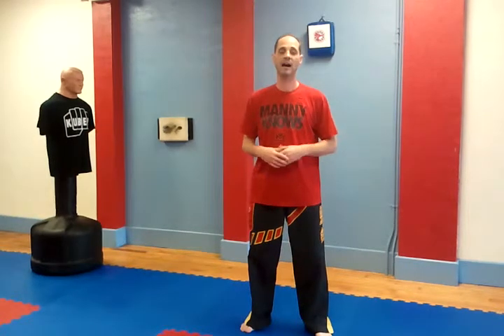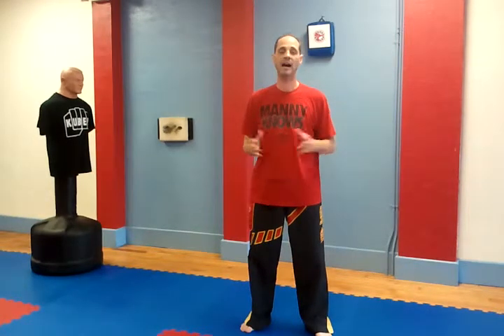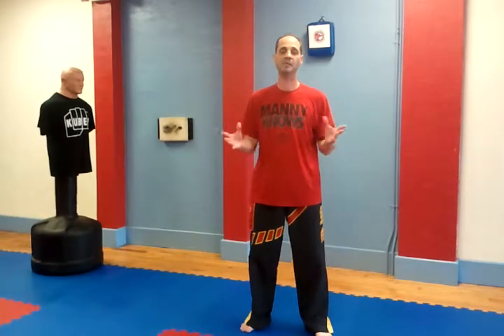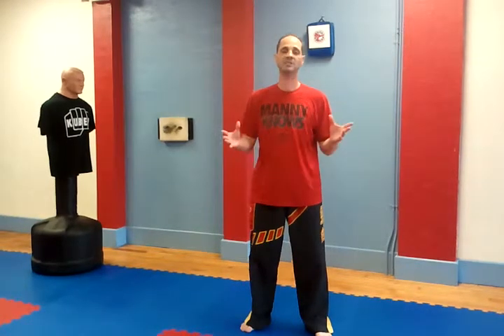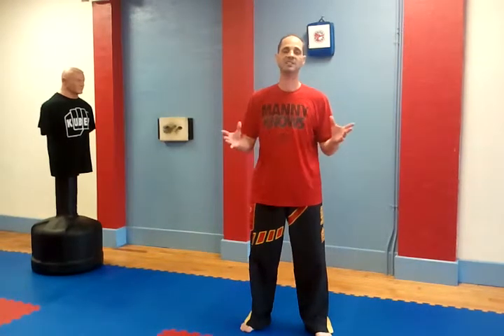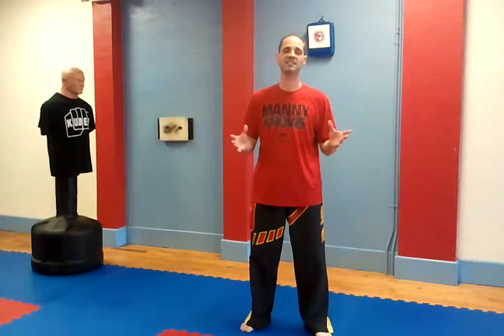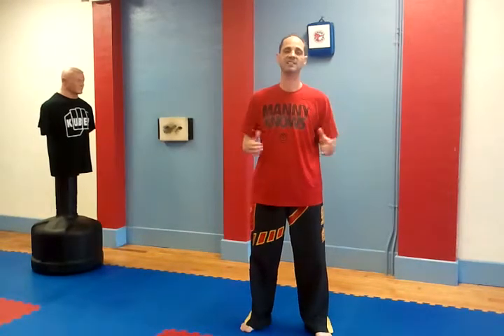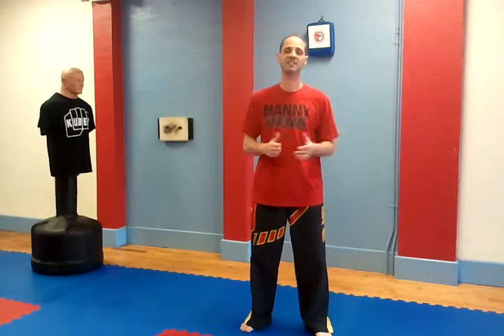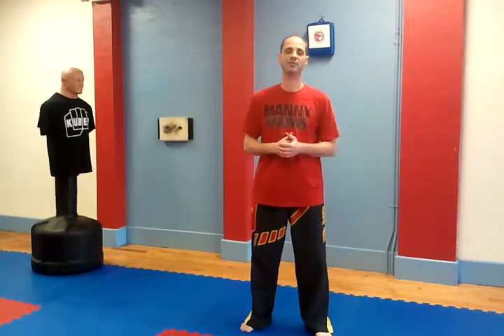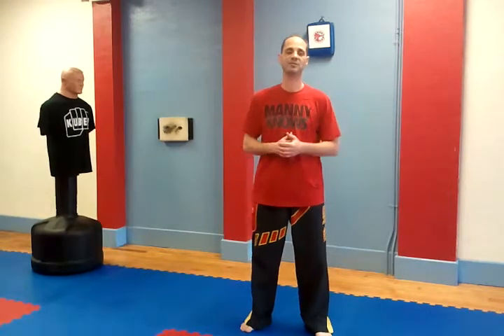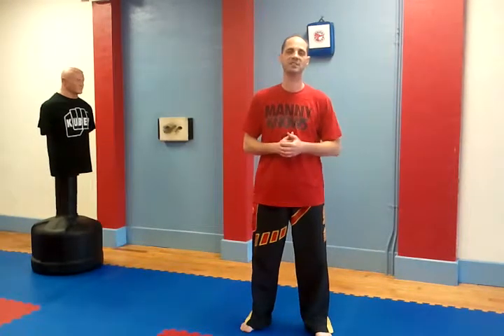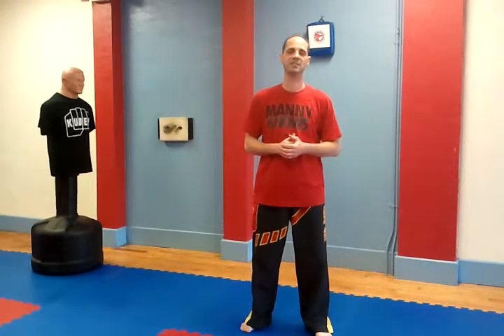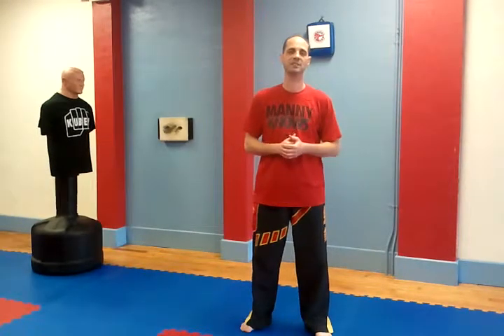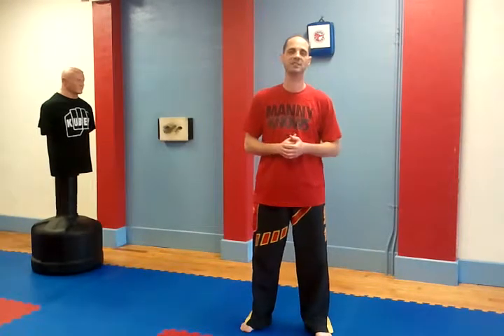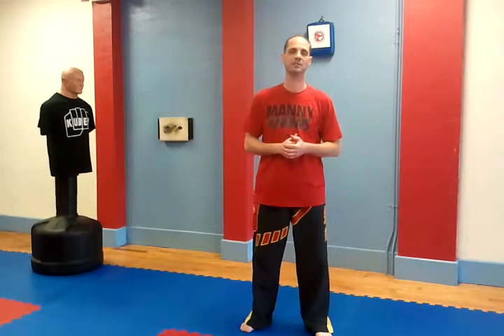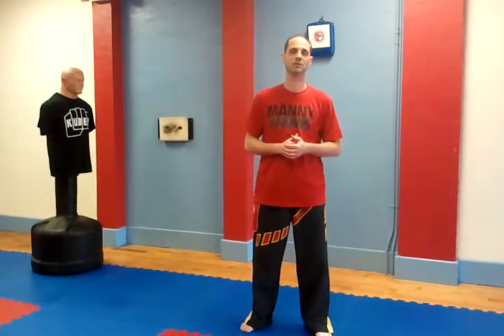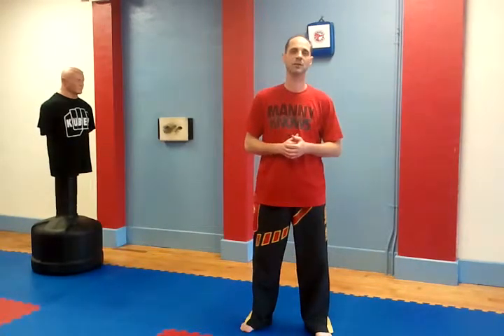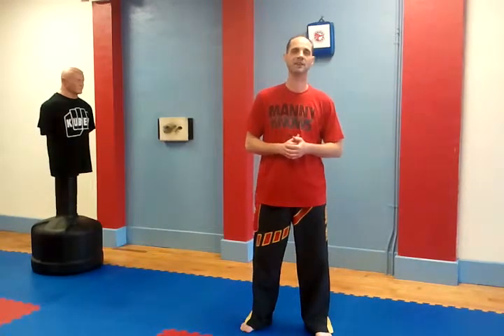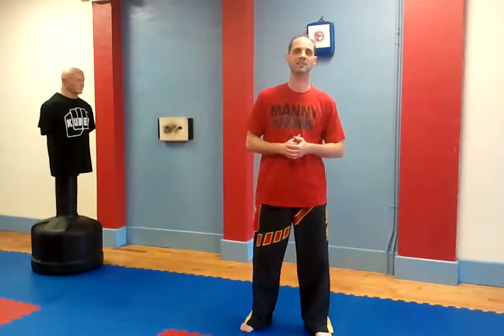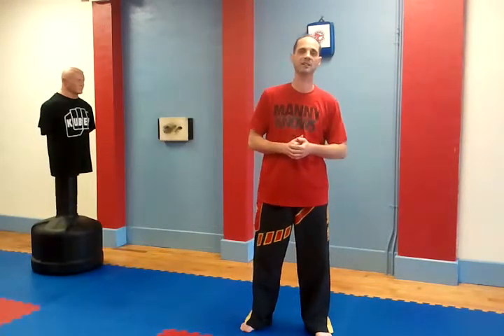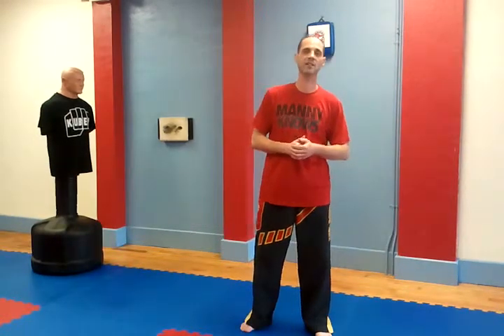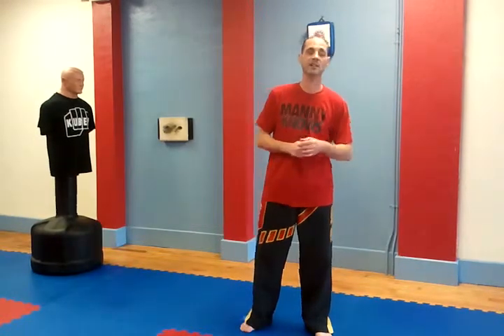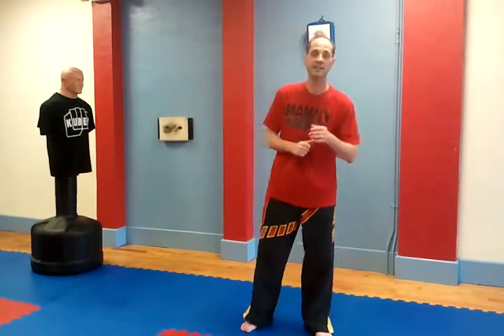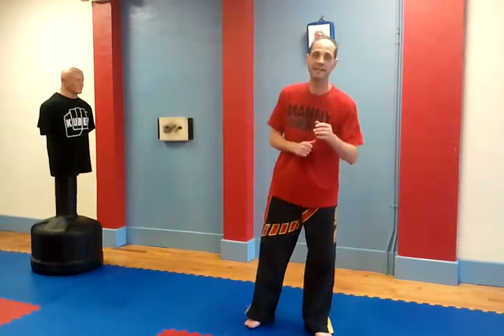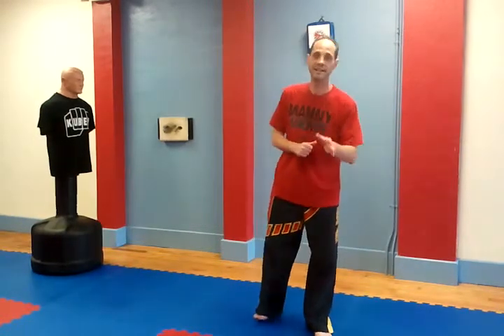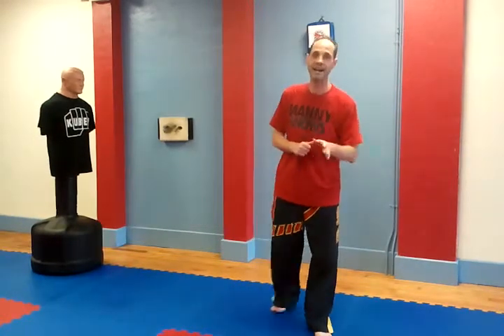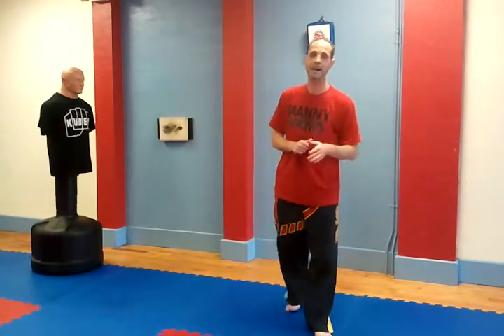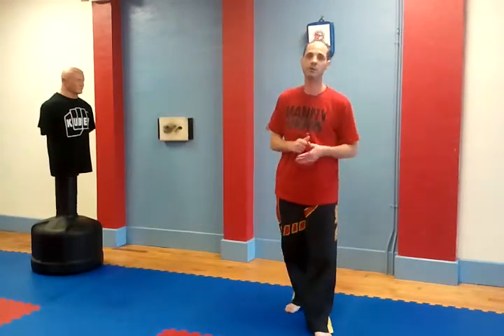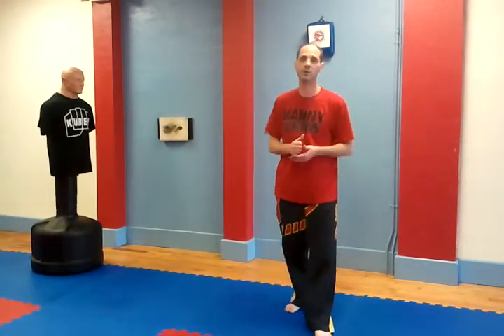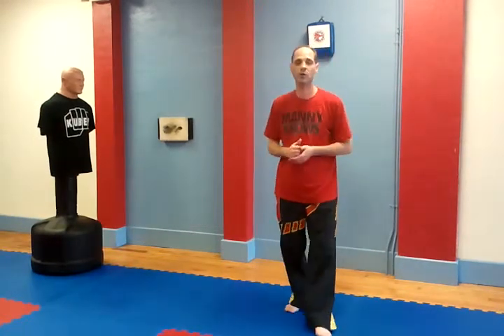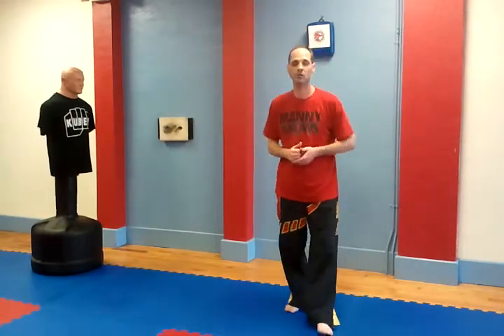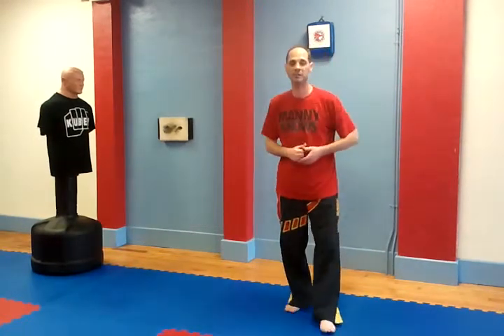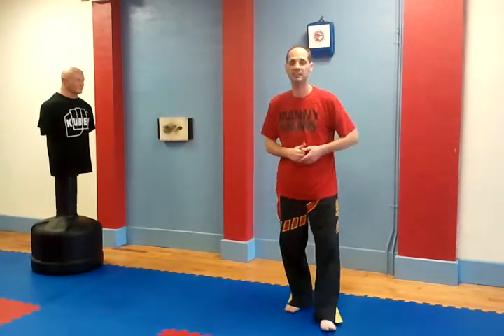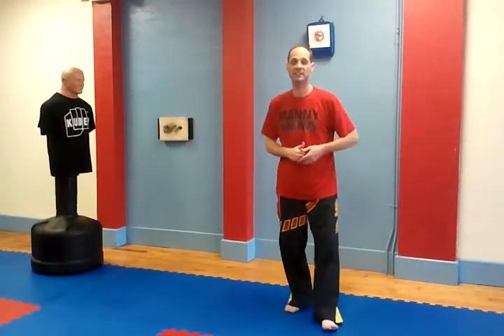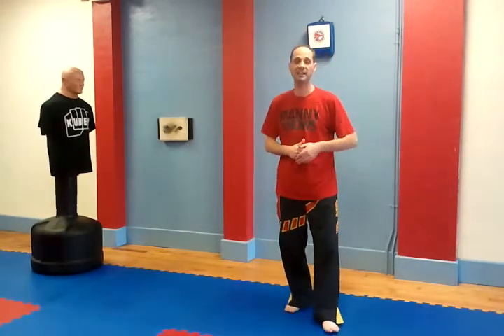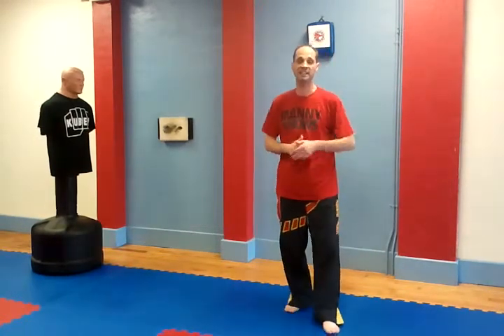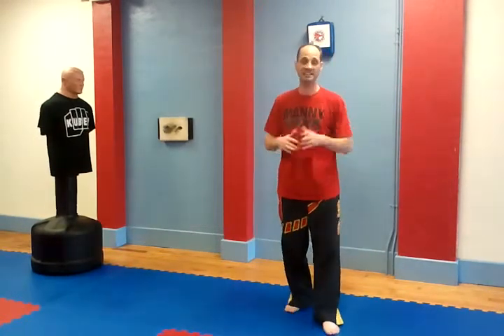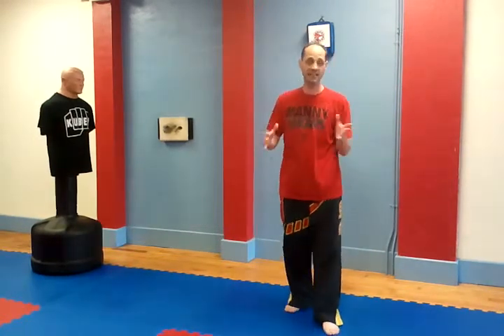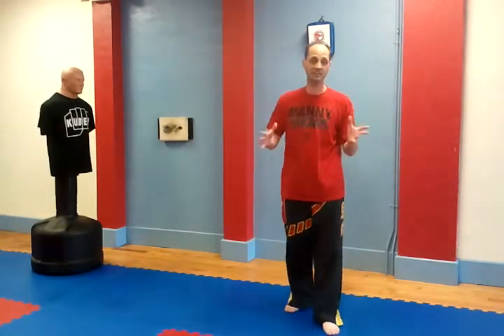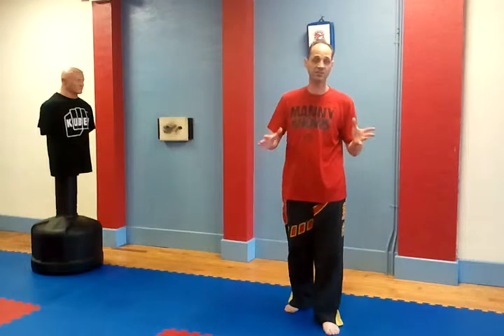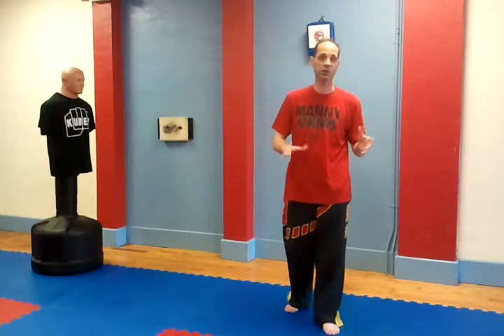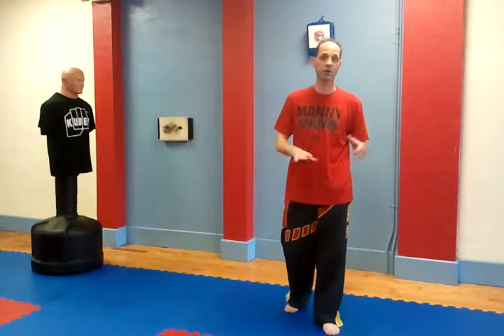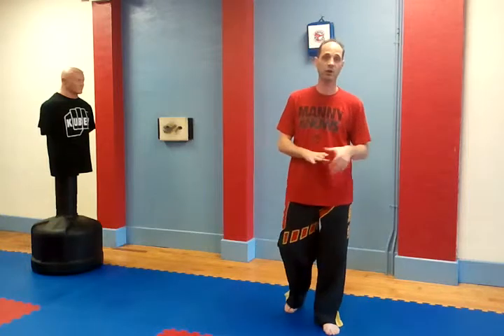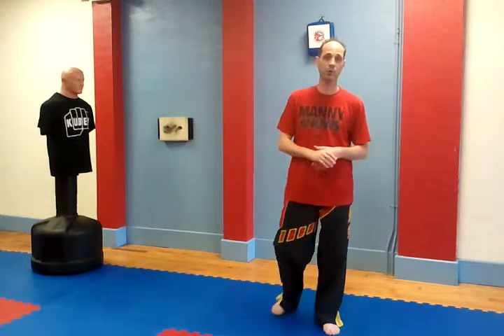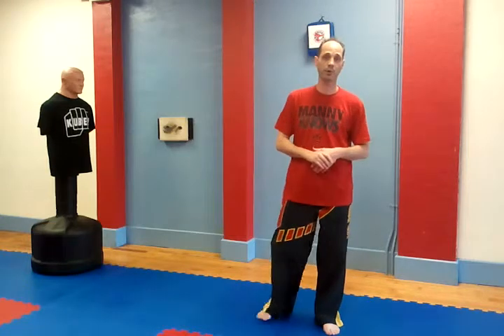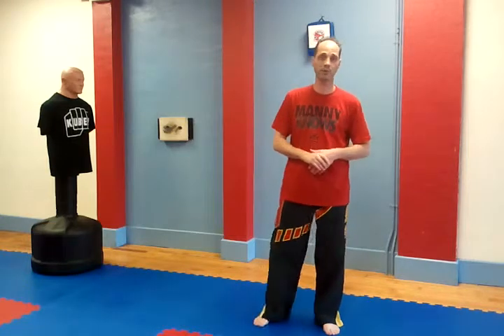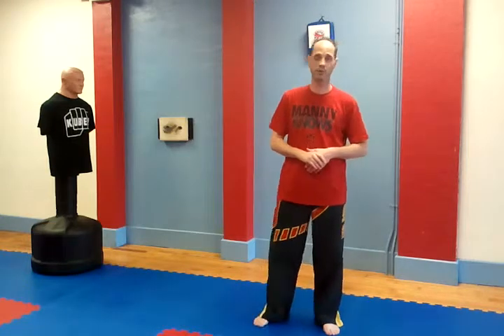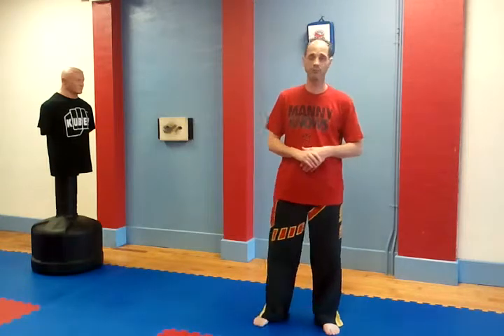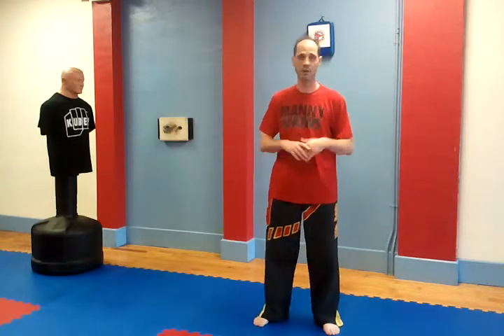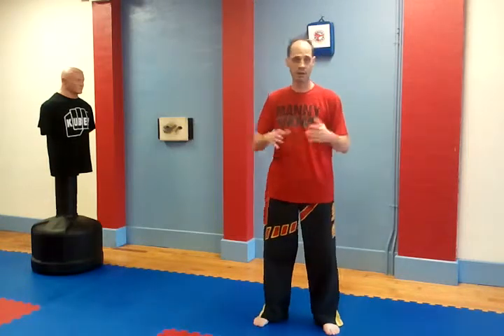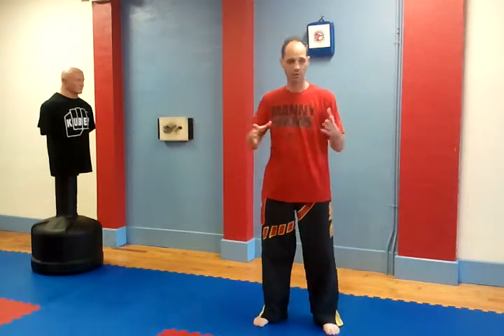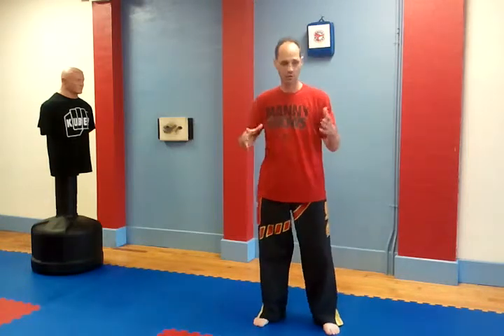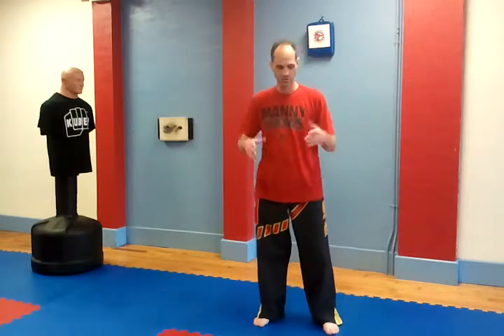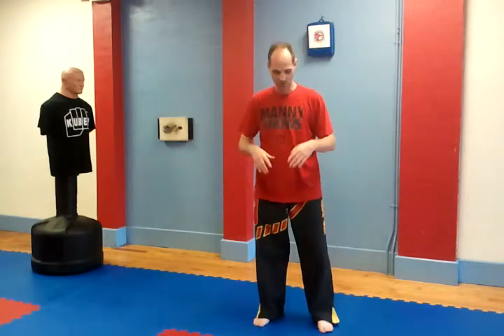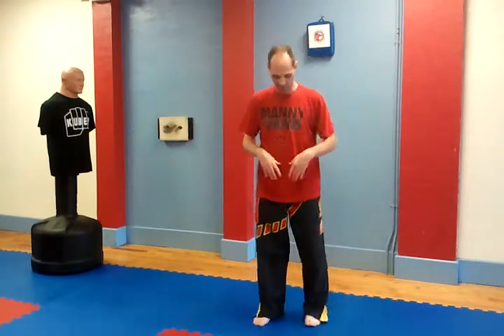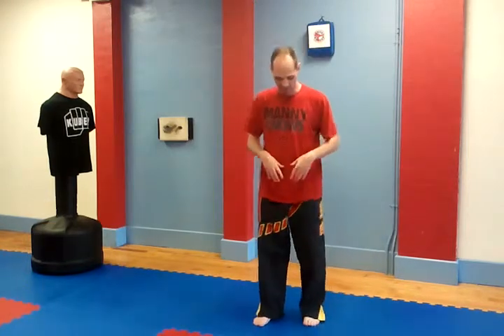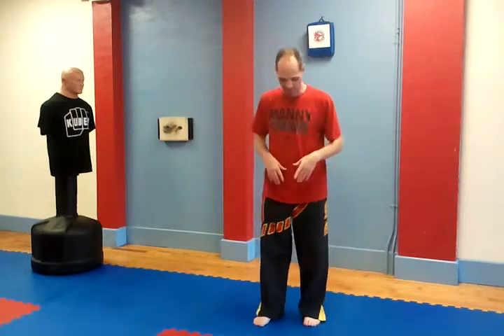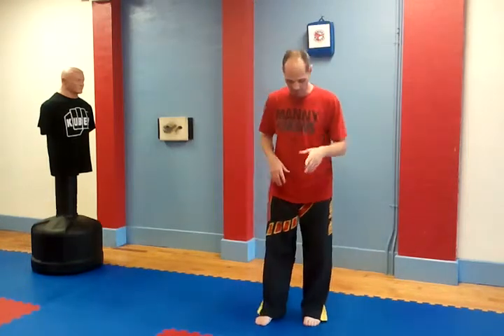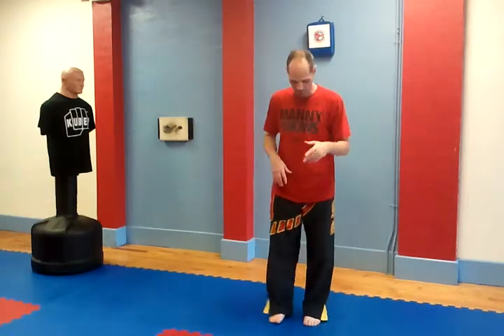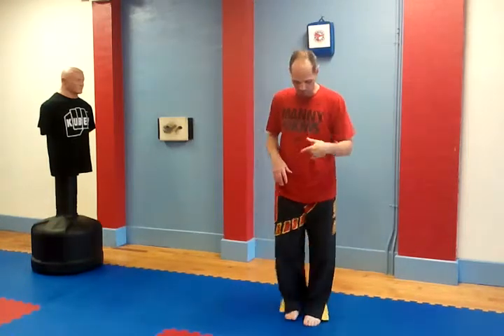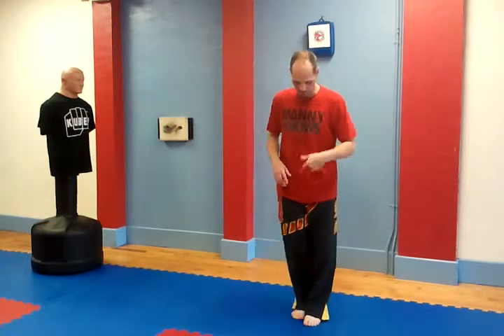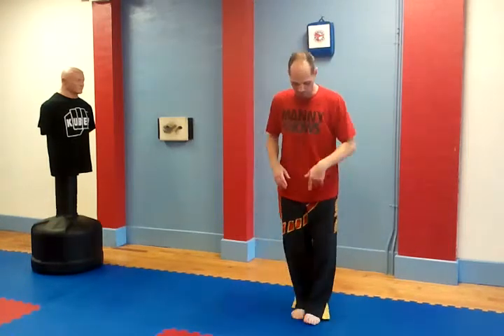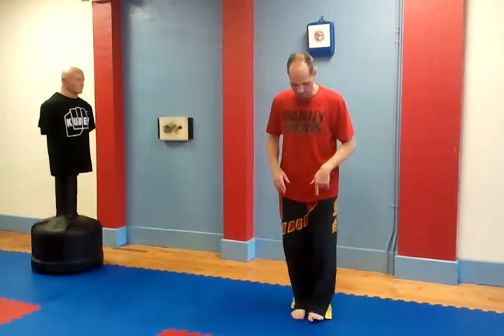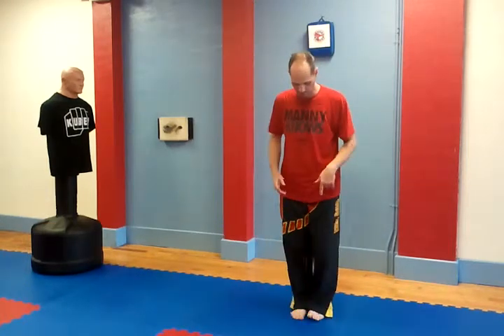Hi, I'm Sensei Steve from Sensei Steve's Karate Center. Today, I'm going to go over the stances for our curriculum. I'm just going to hit them real quick.